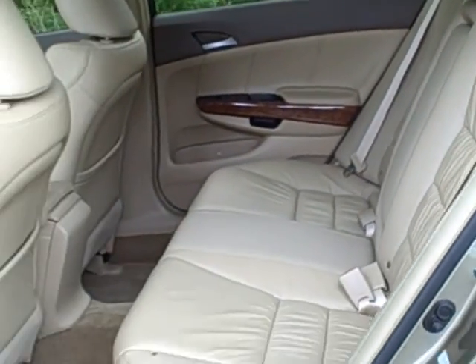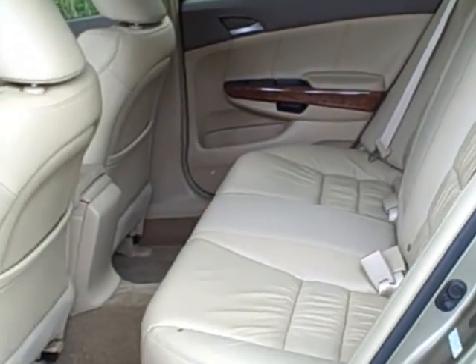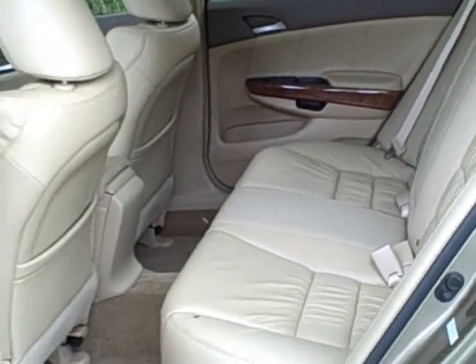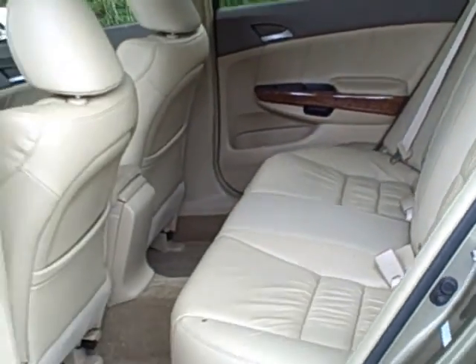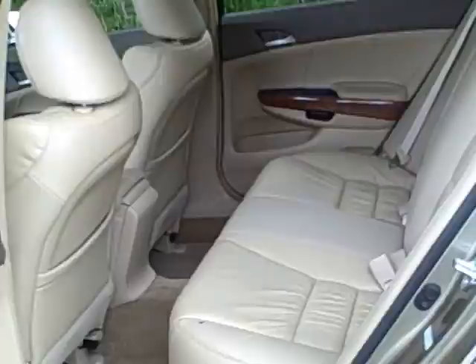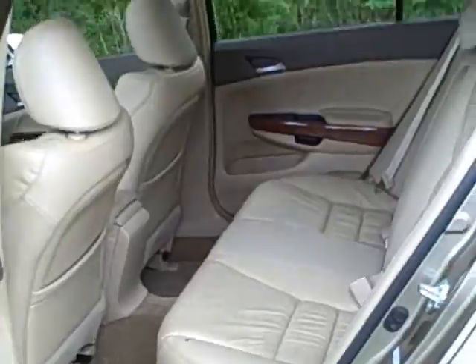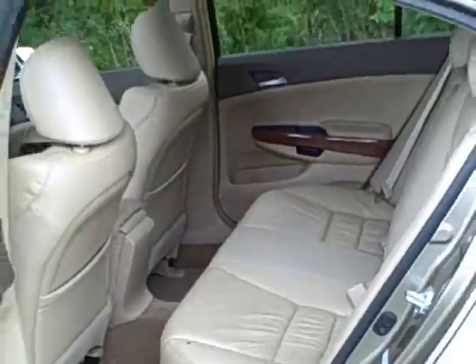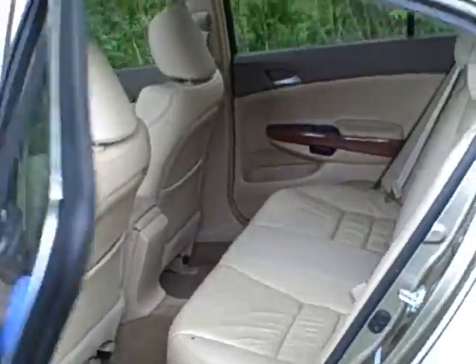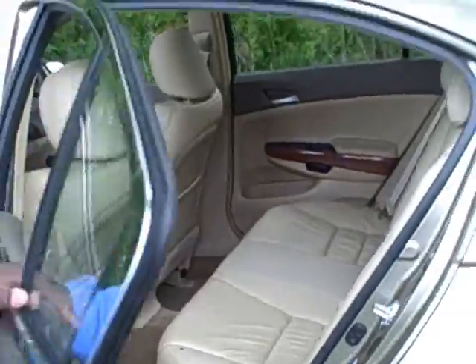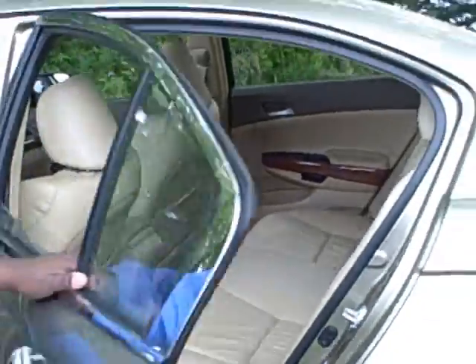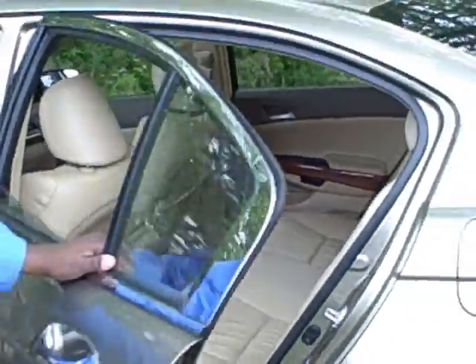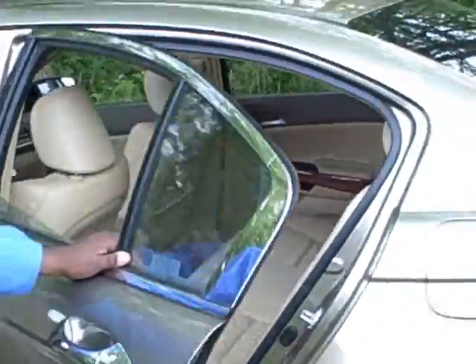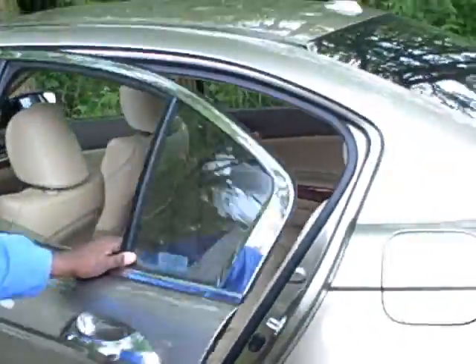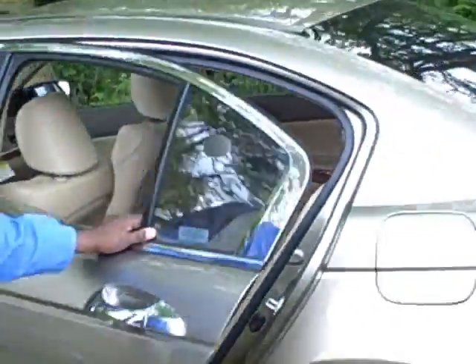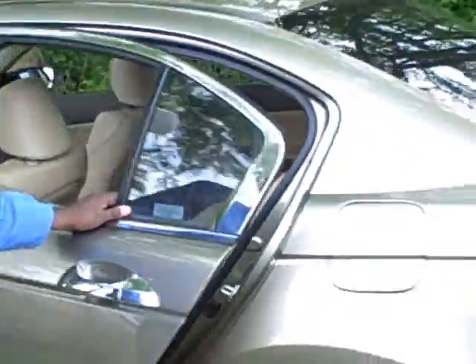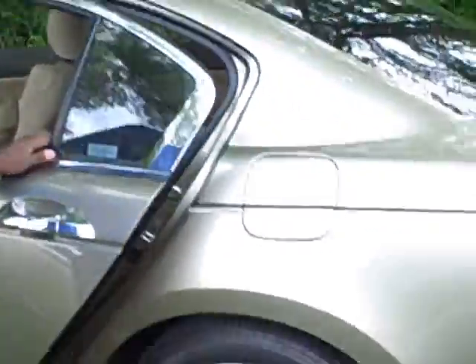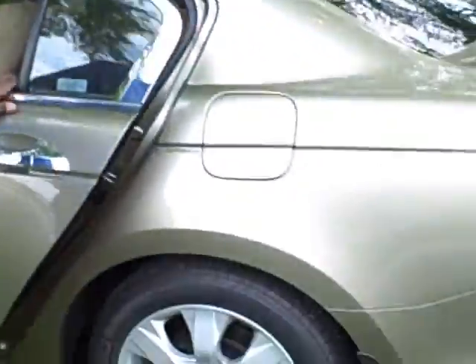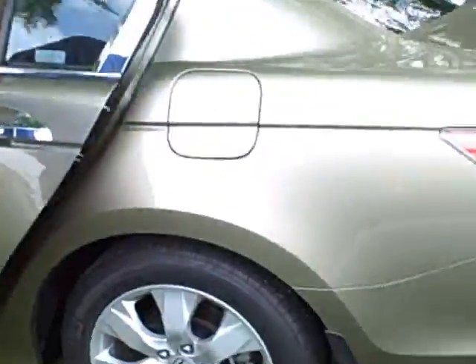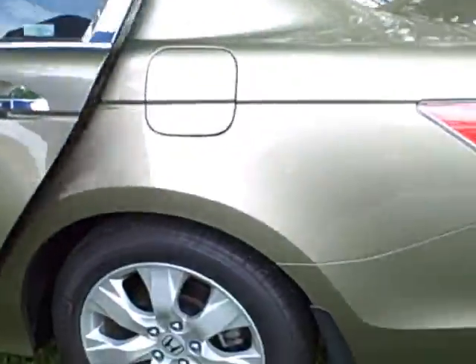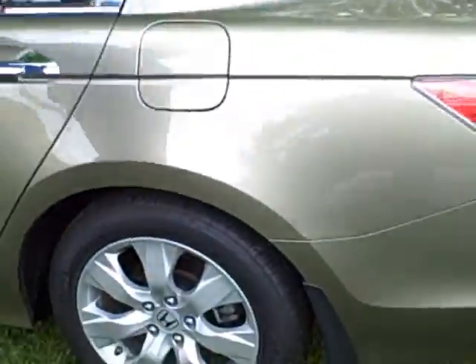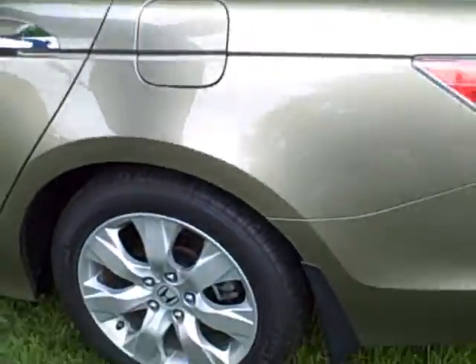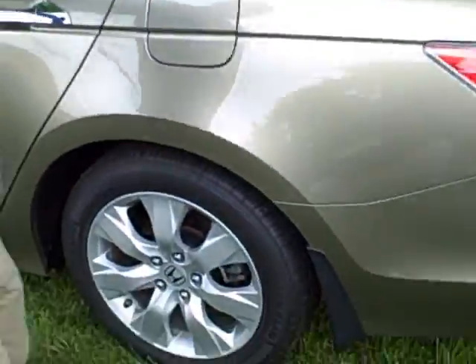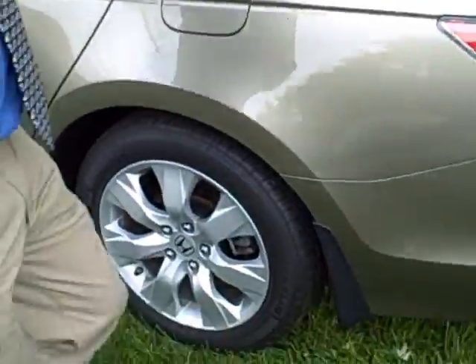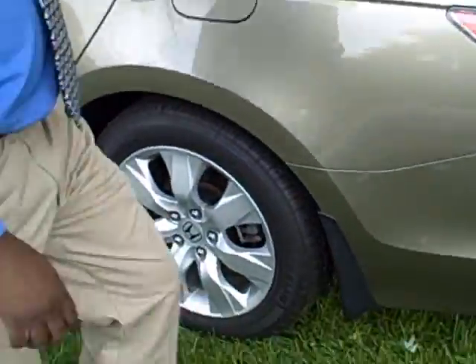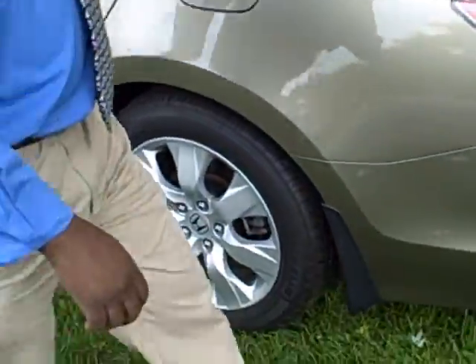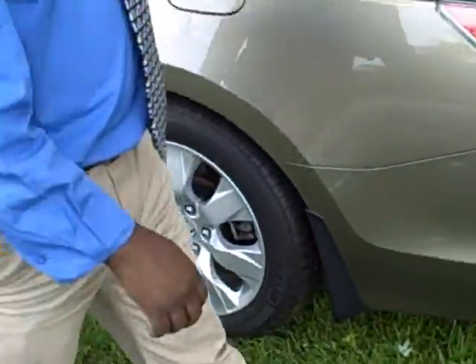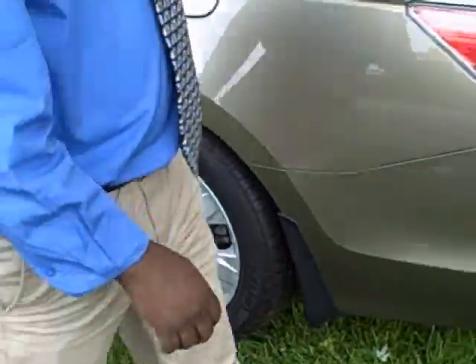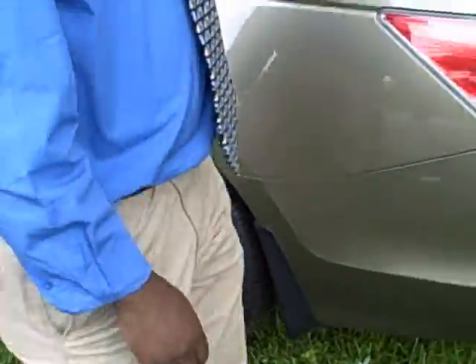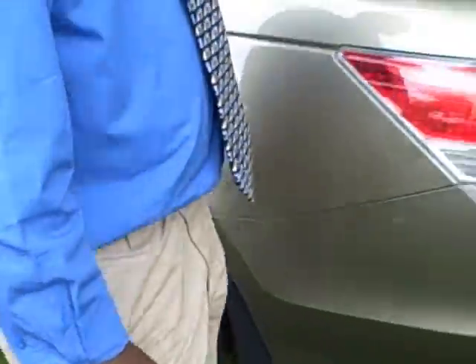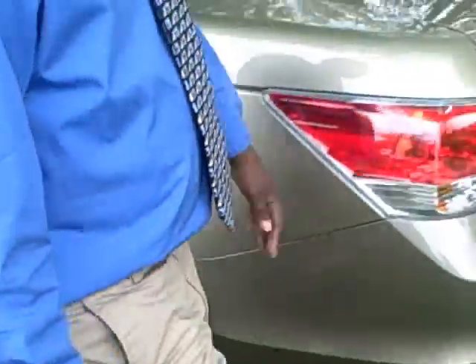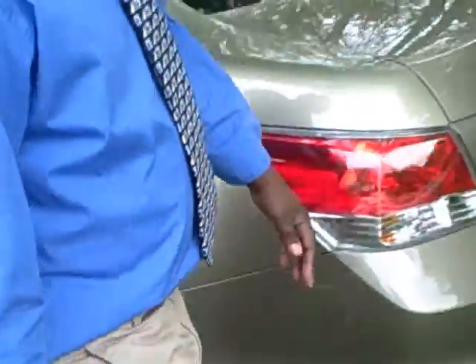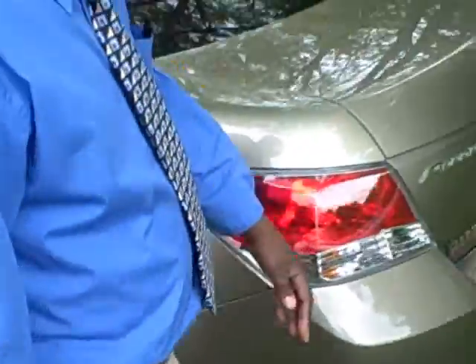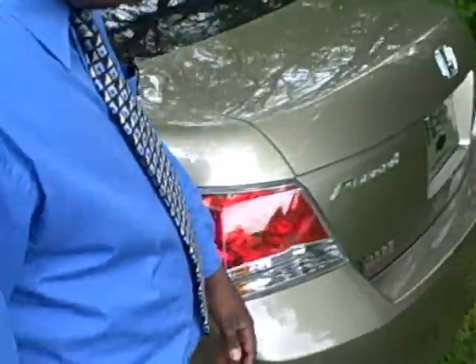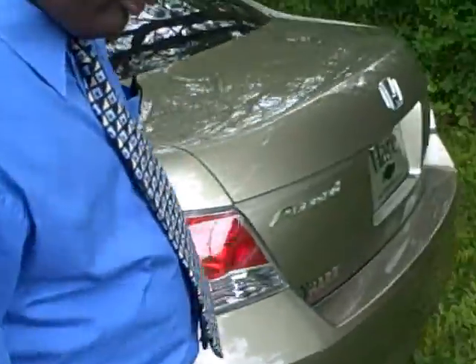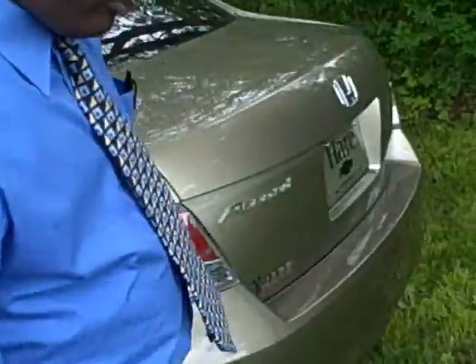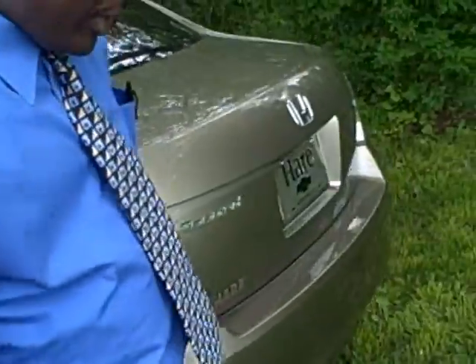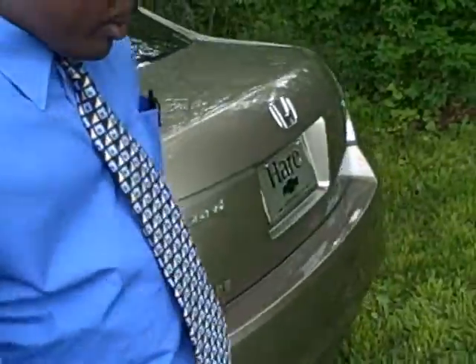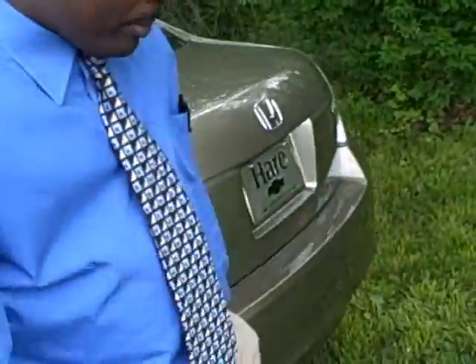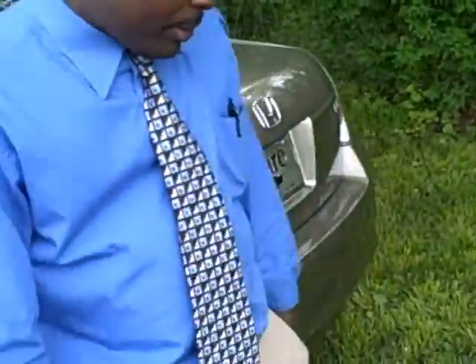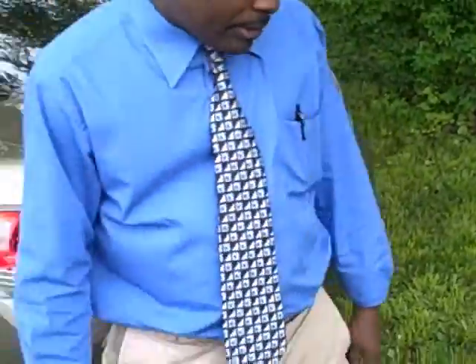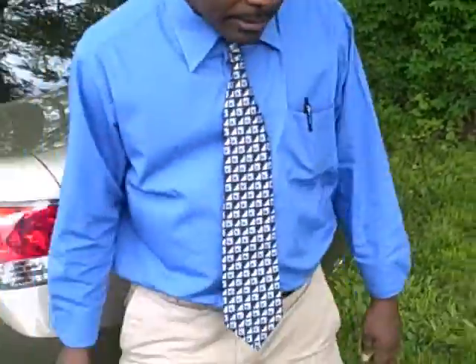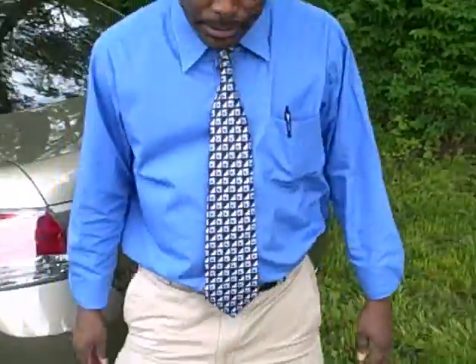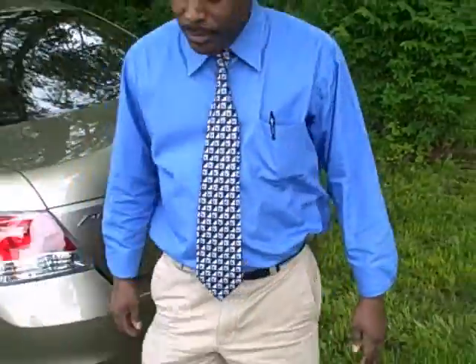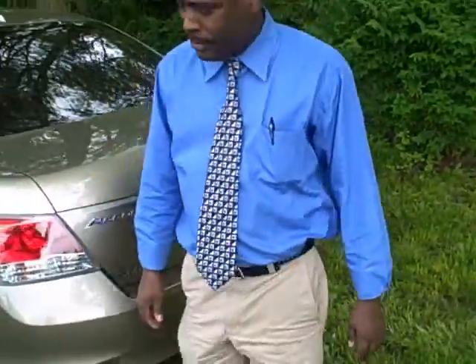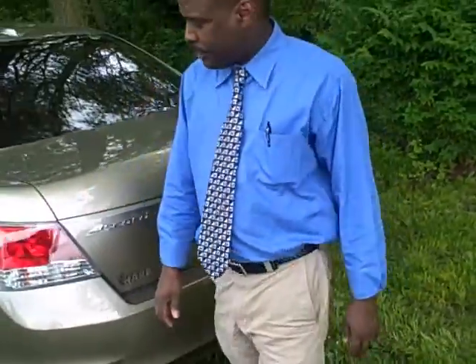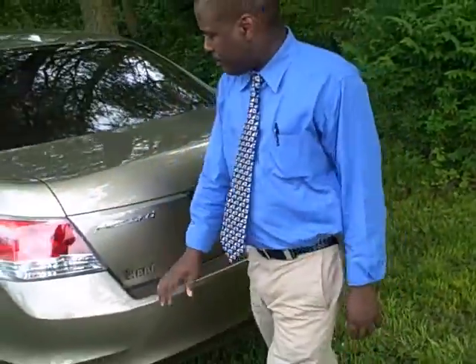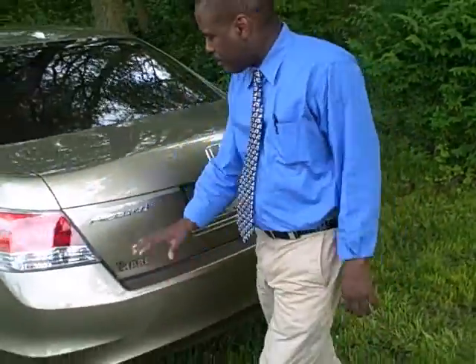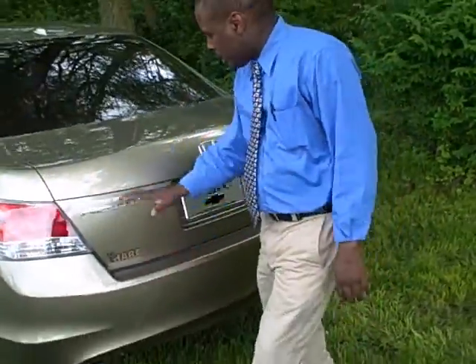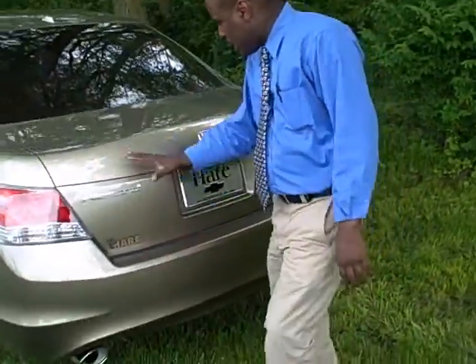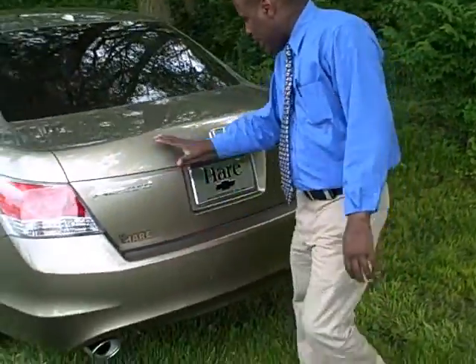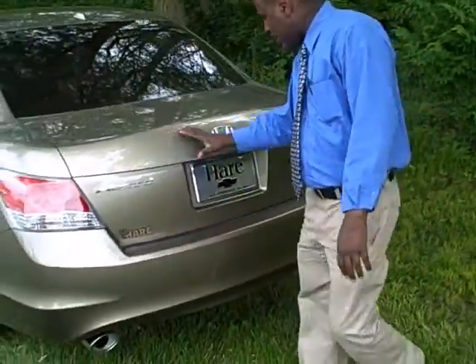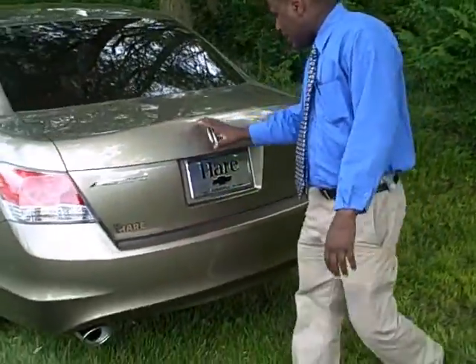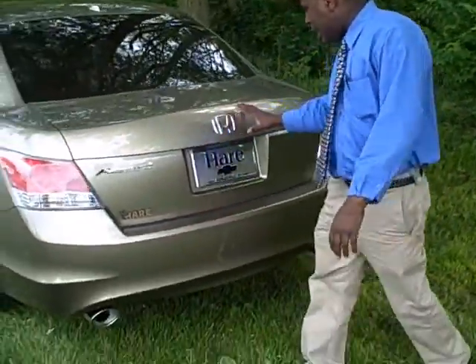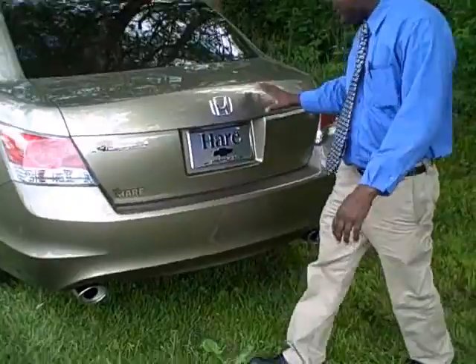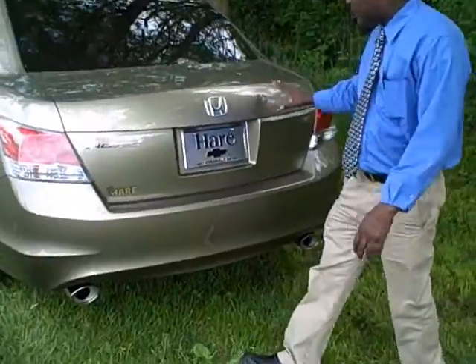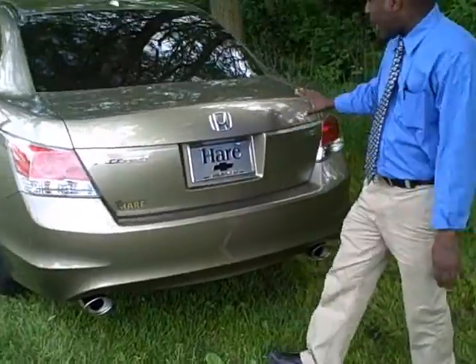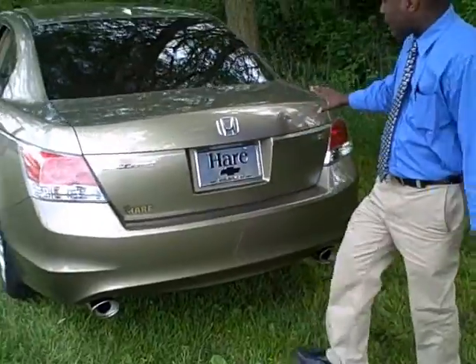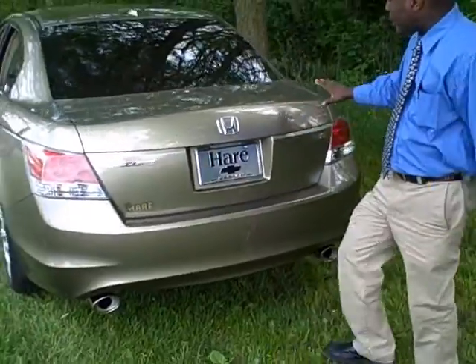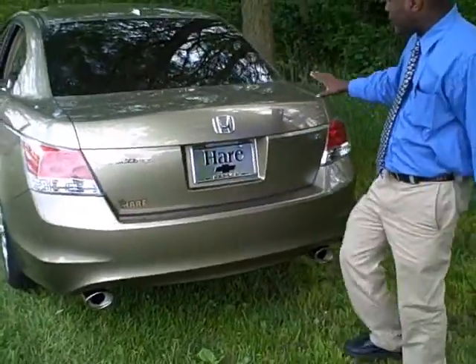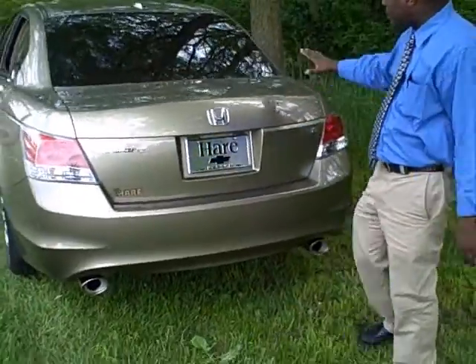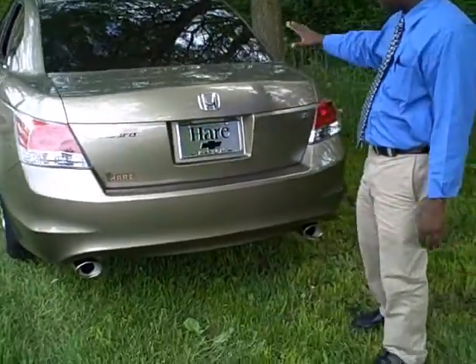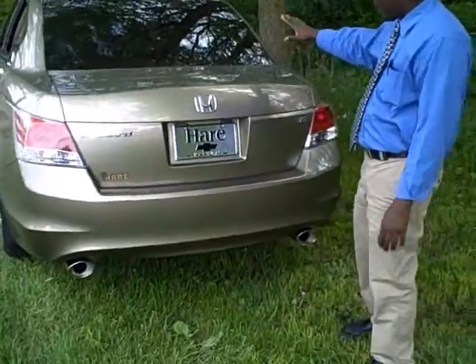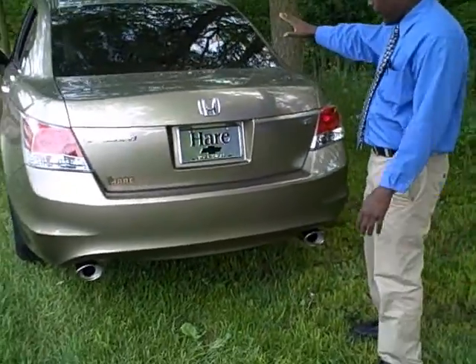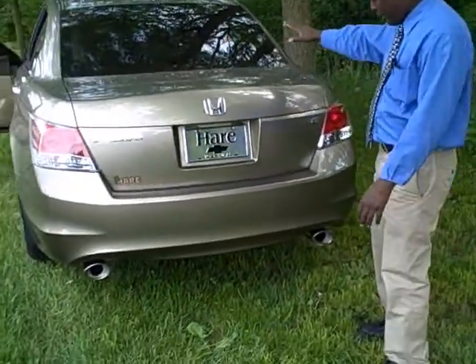17-inch wheels, aluminum alloy rims, and a nice design here in the back.